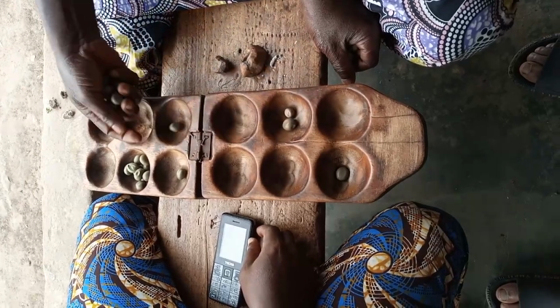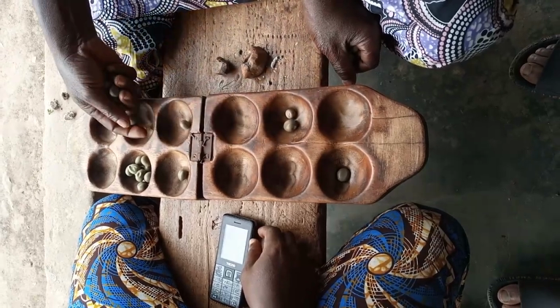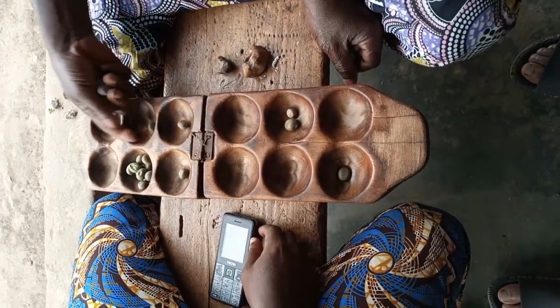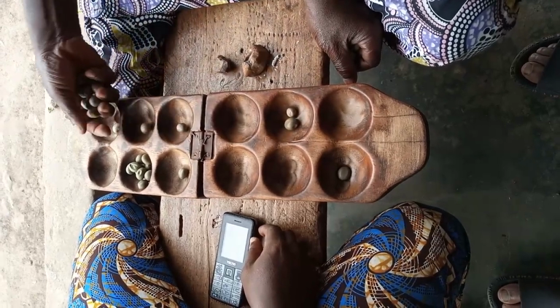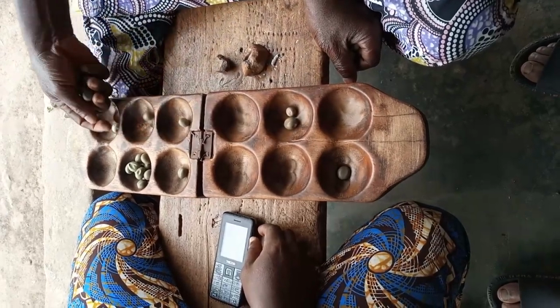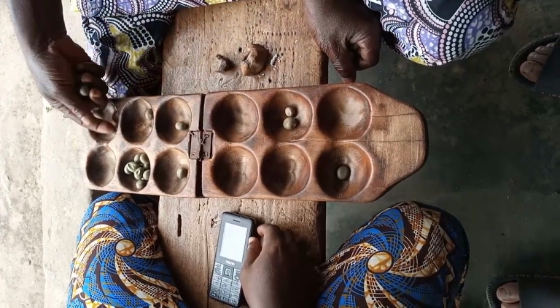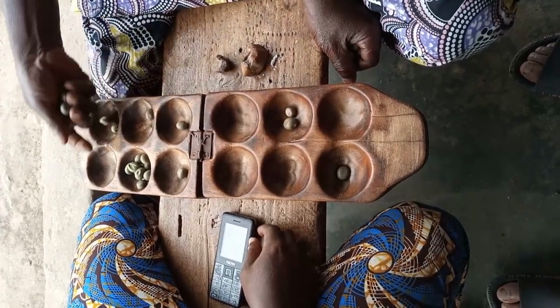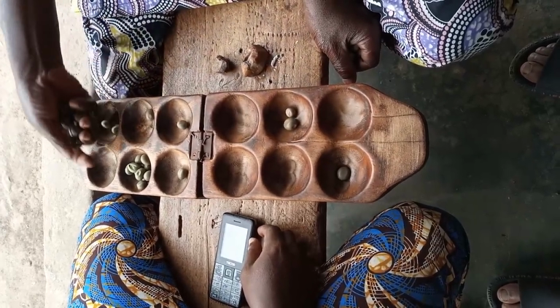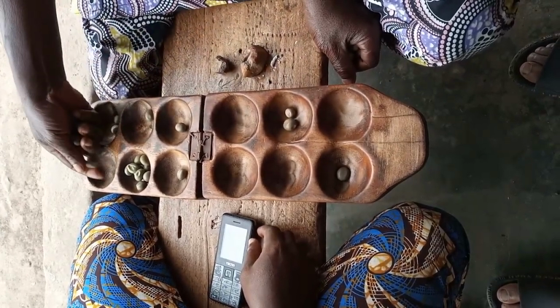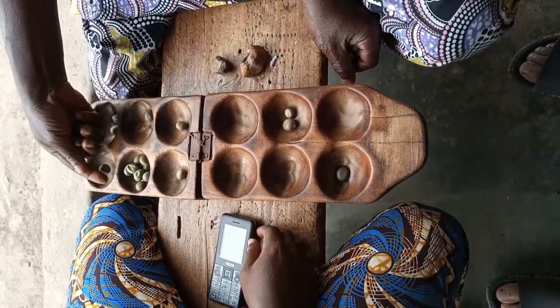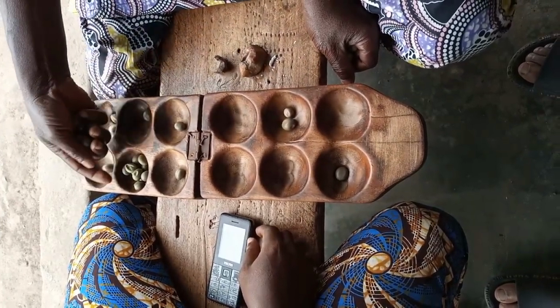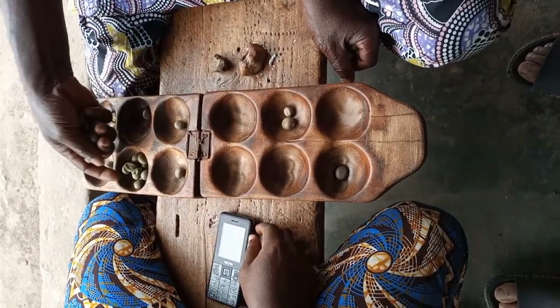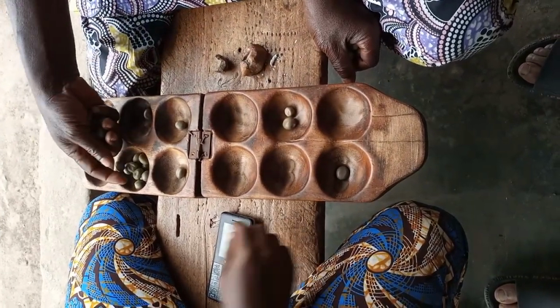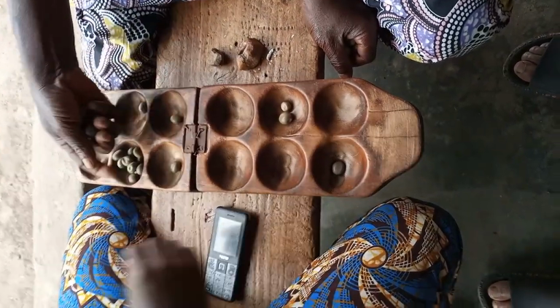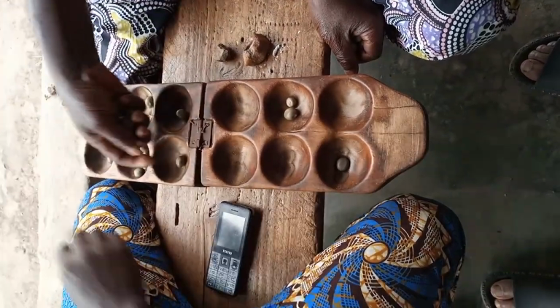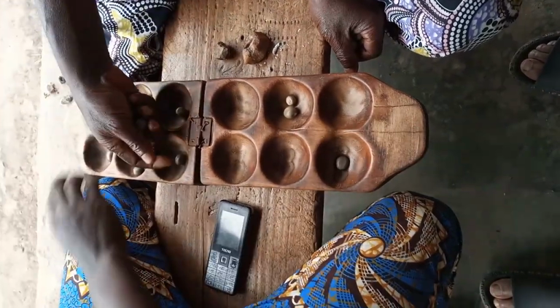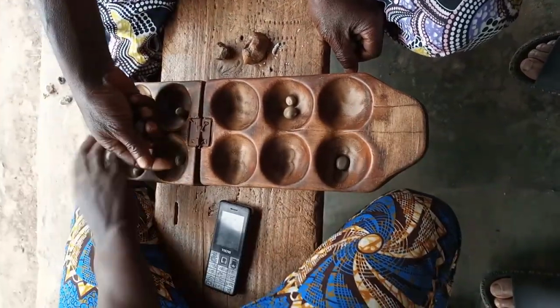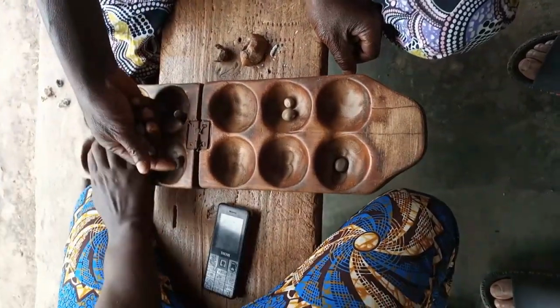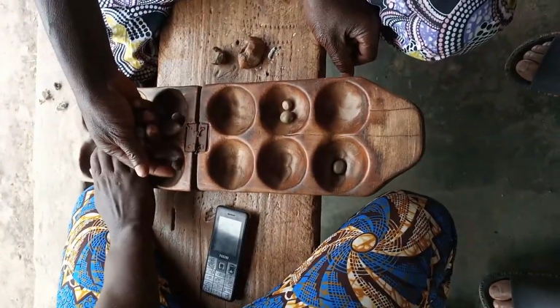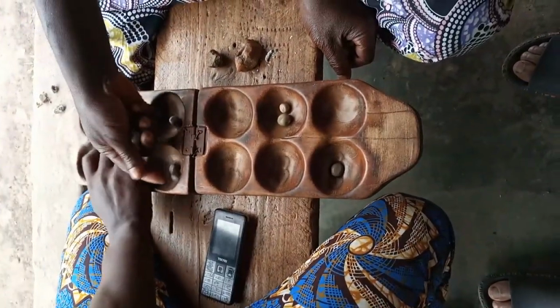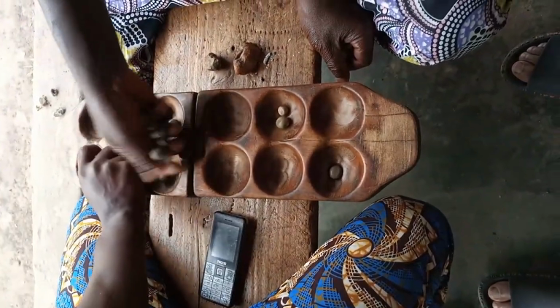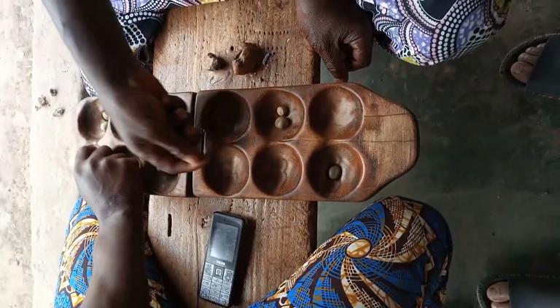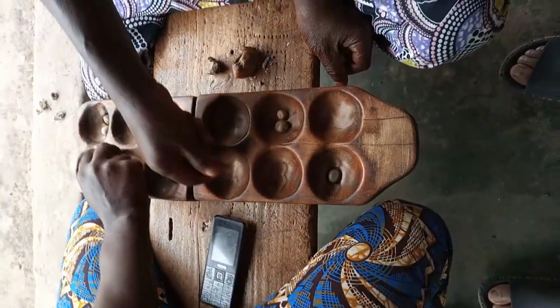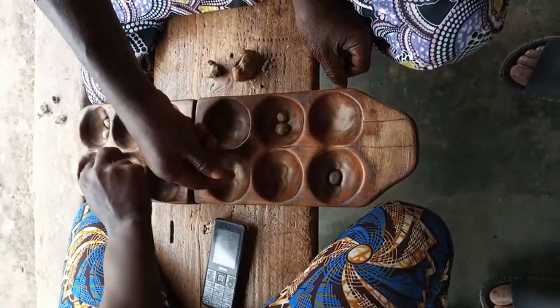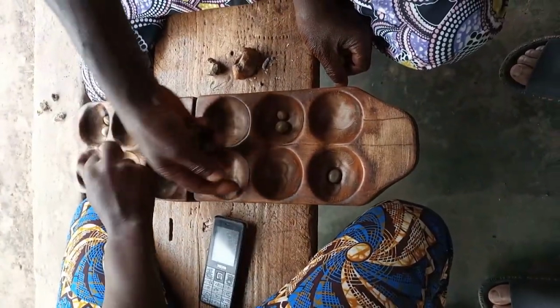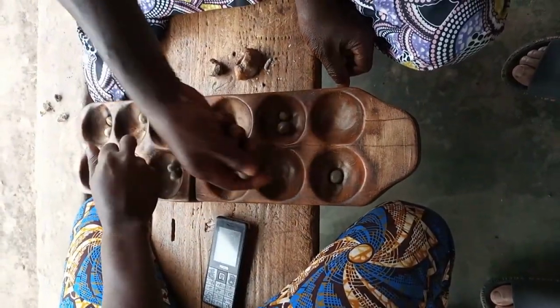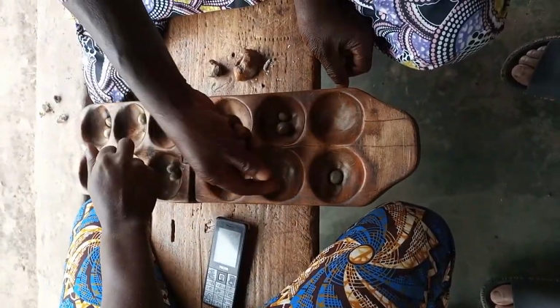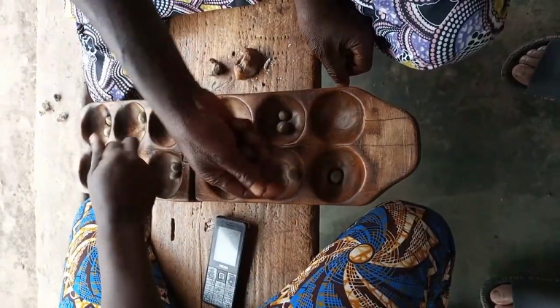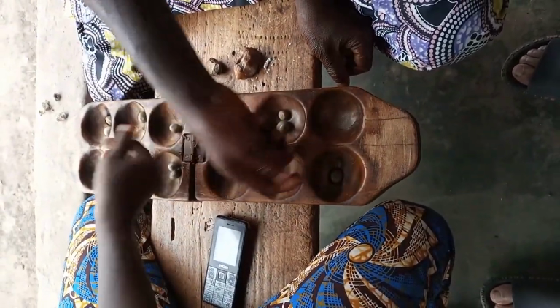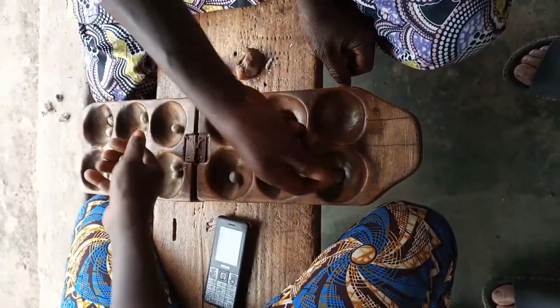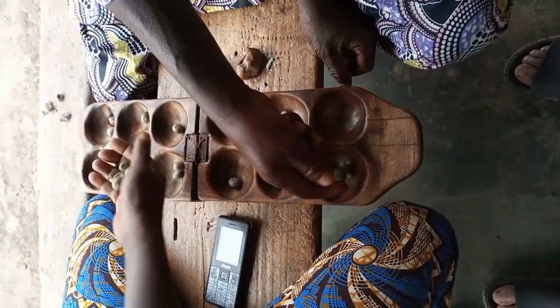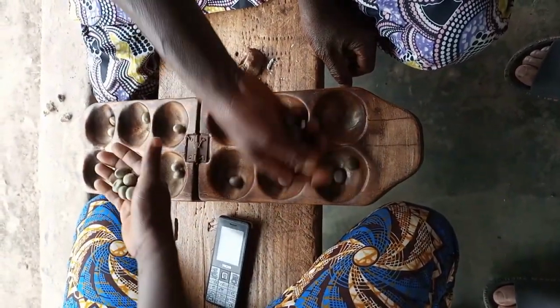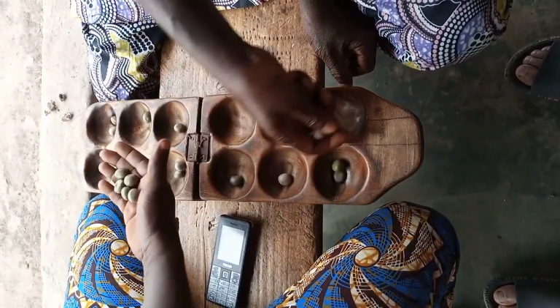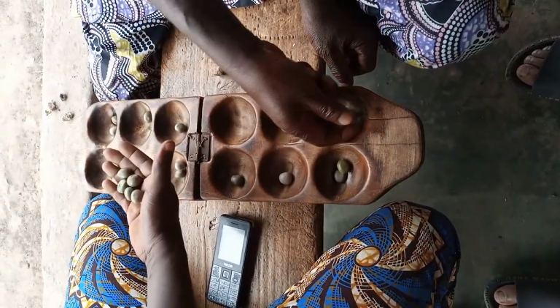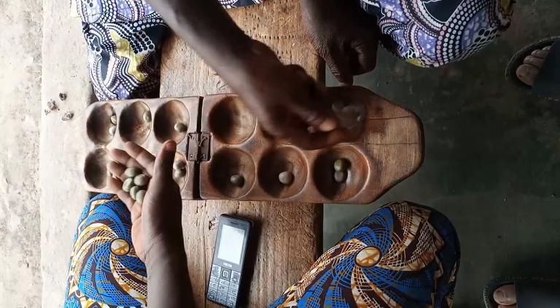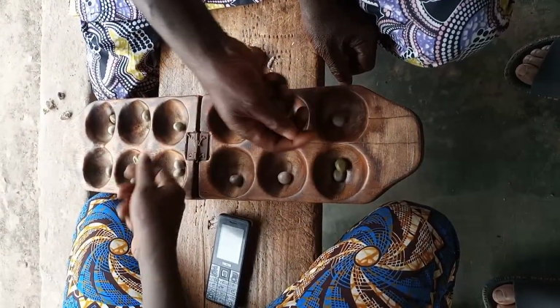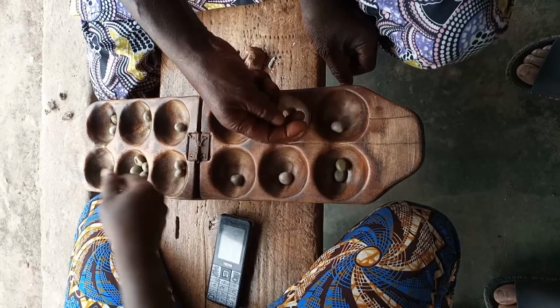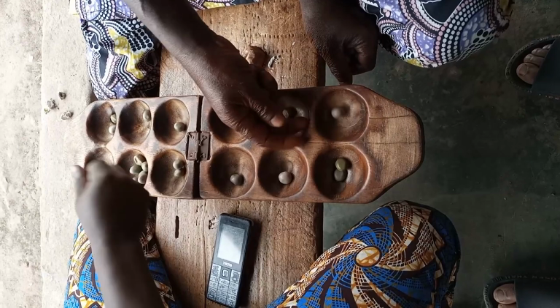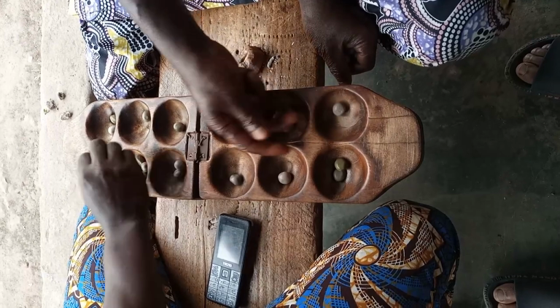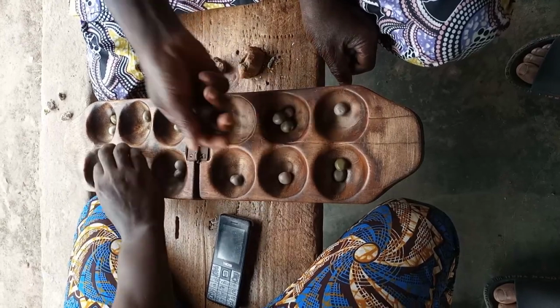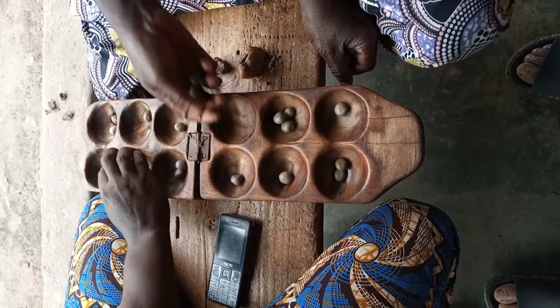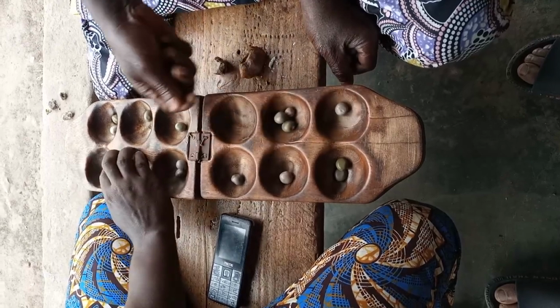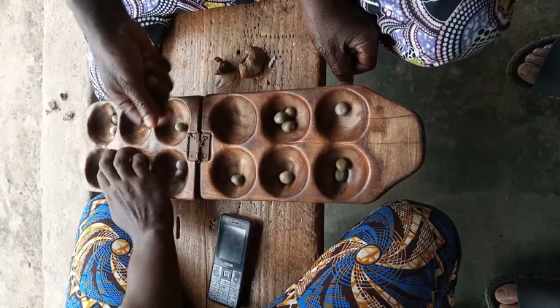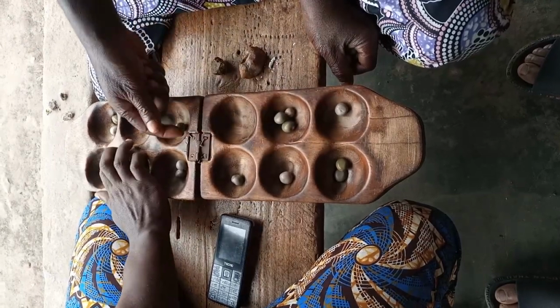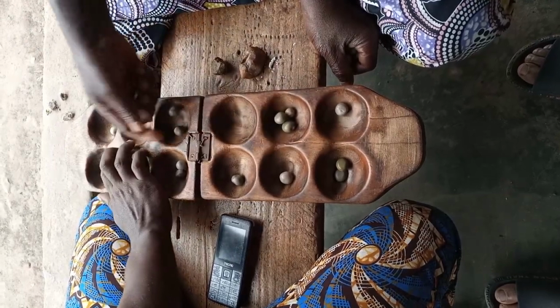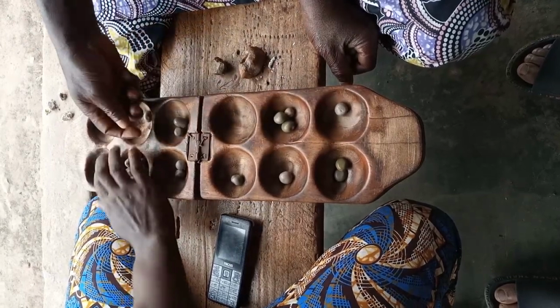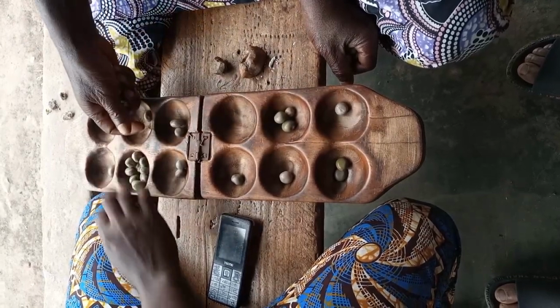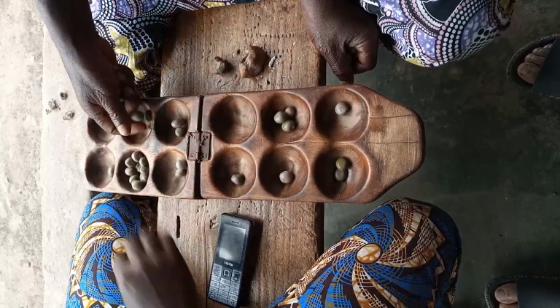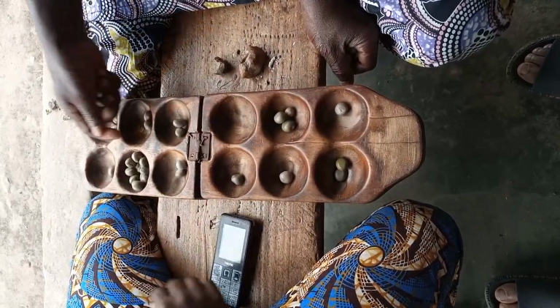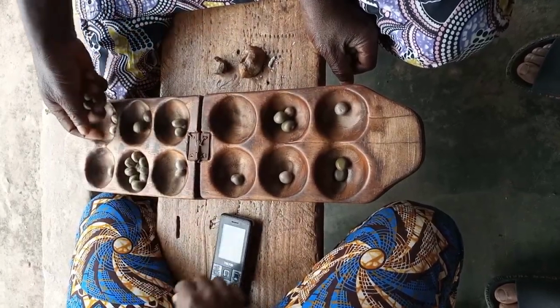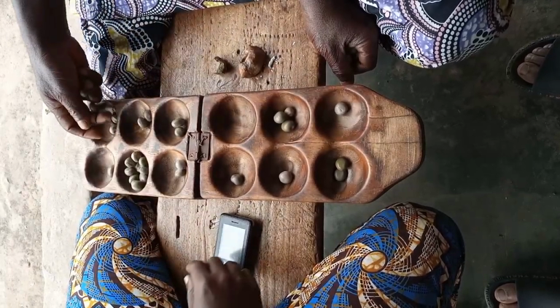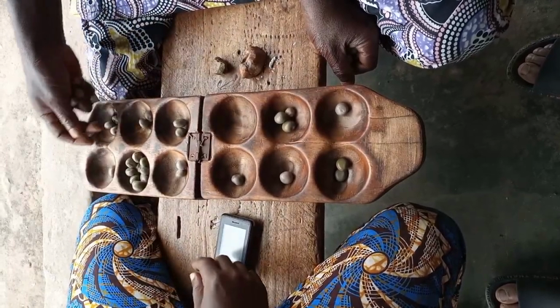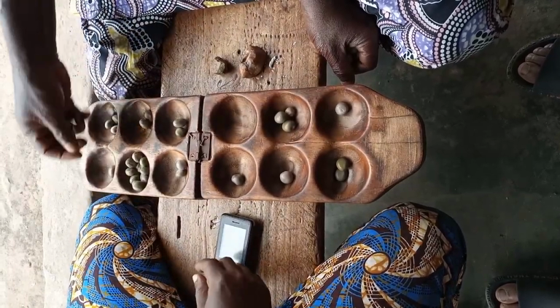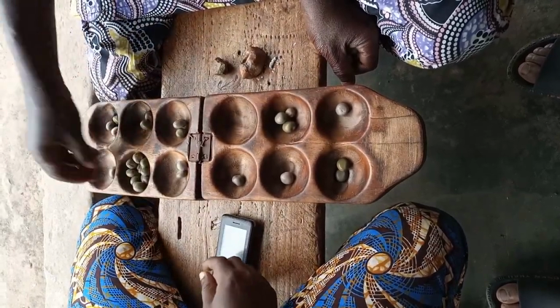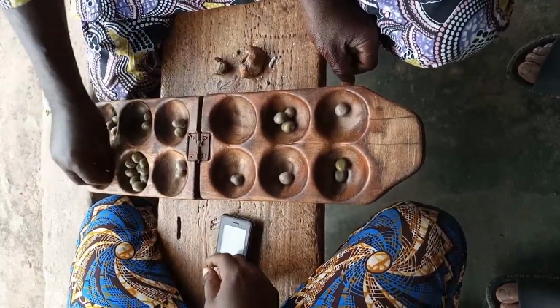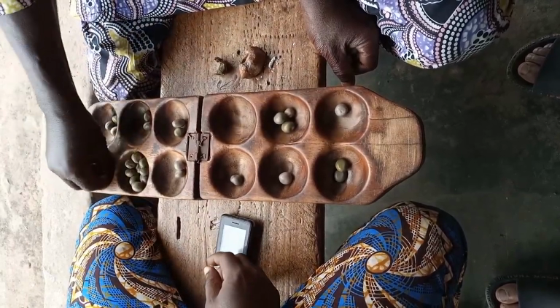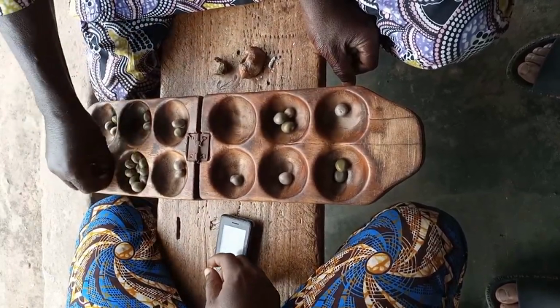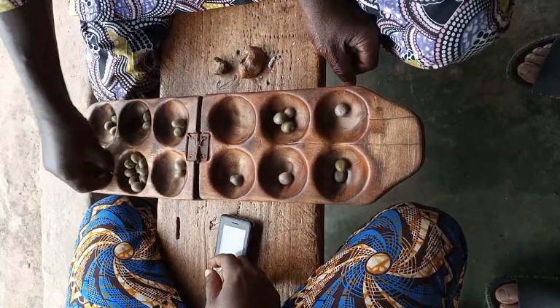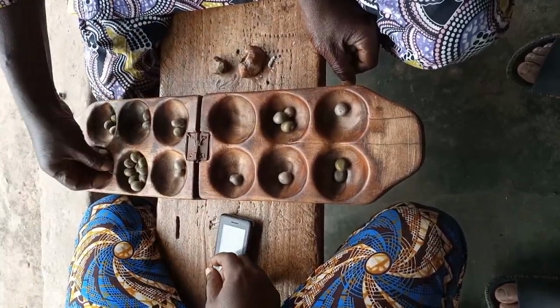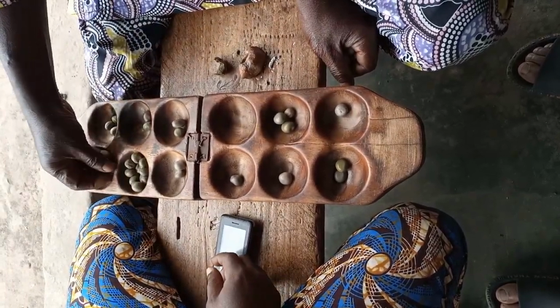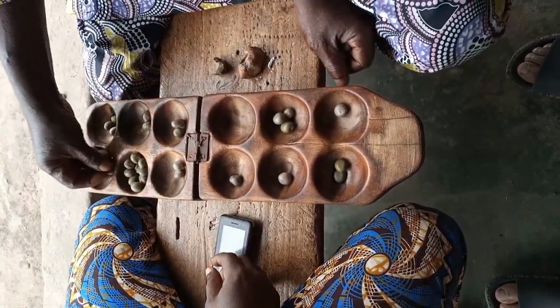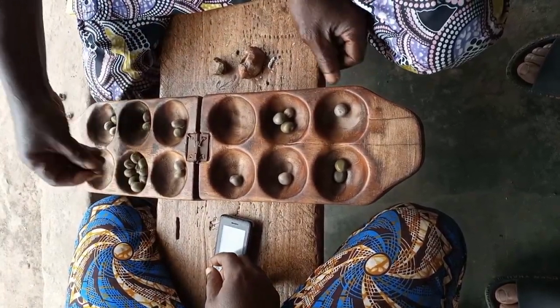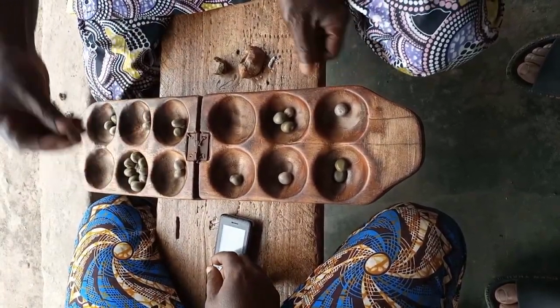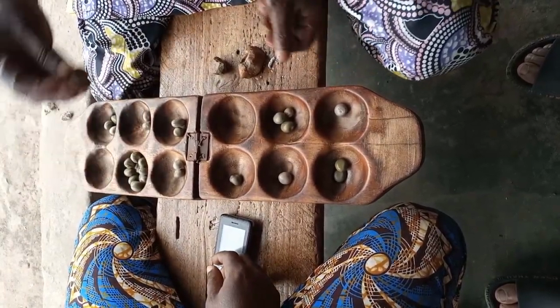I've never played any variety of Mankala, so this was an exciting opportunity to learn something, but first I would need a board, so I set about making one.